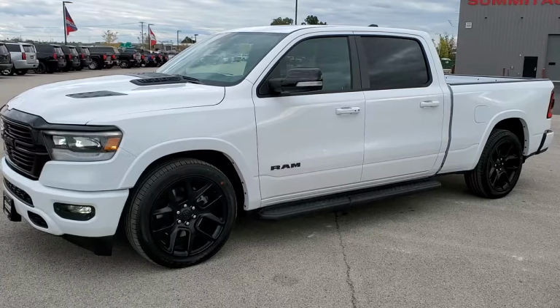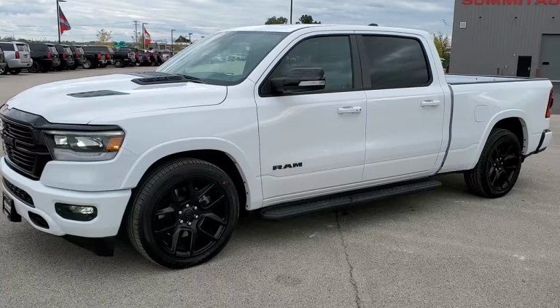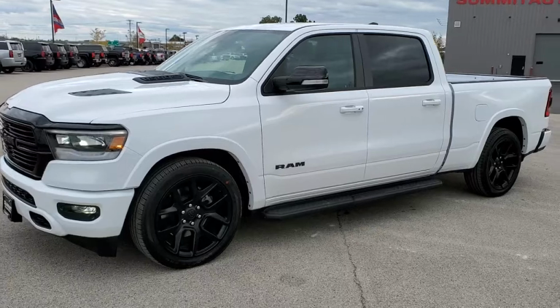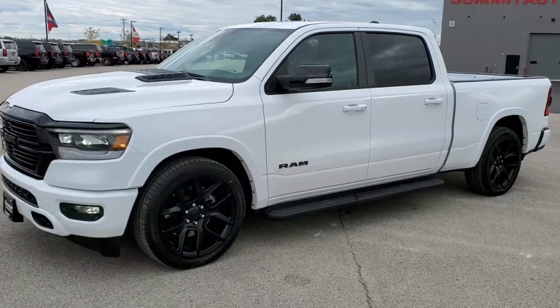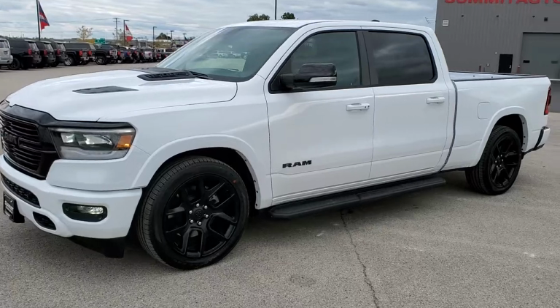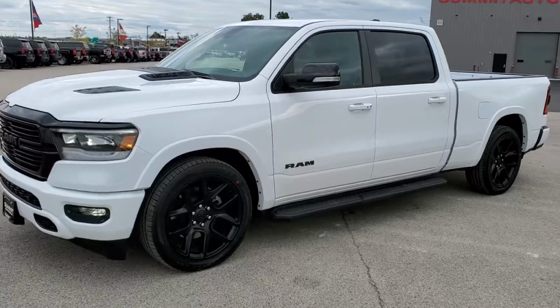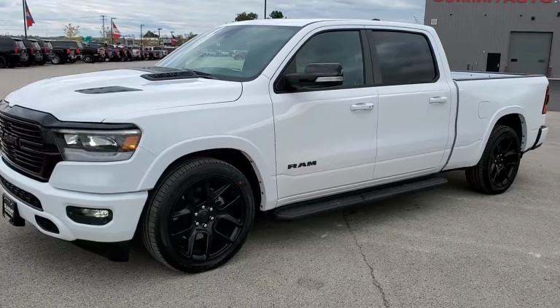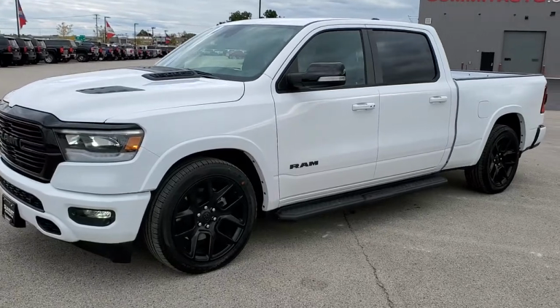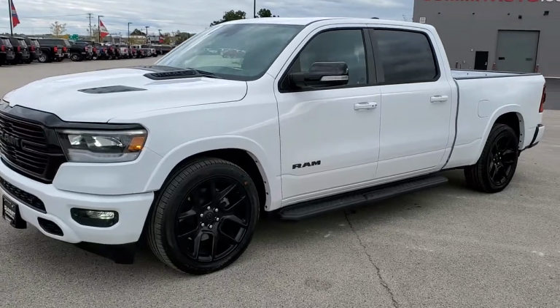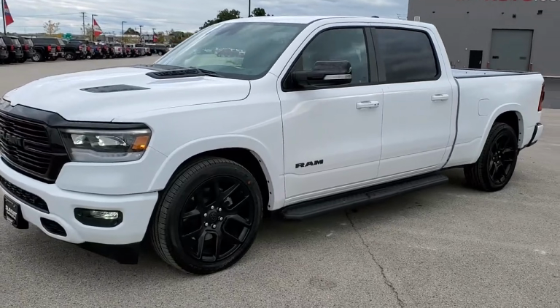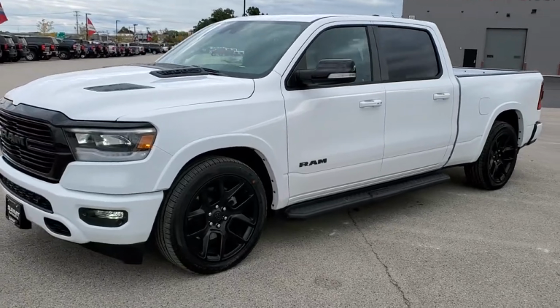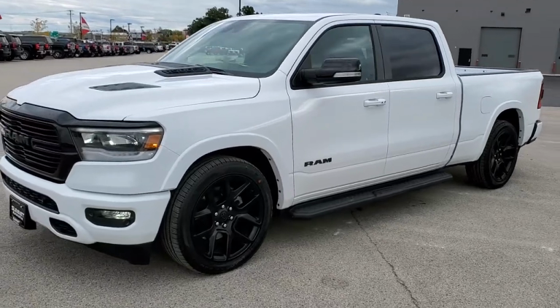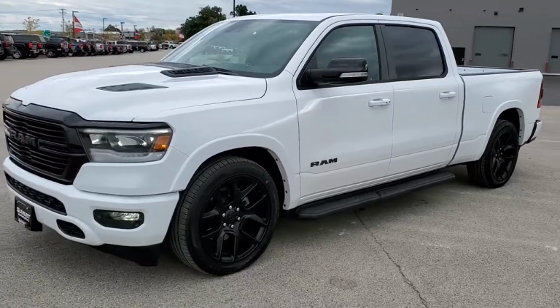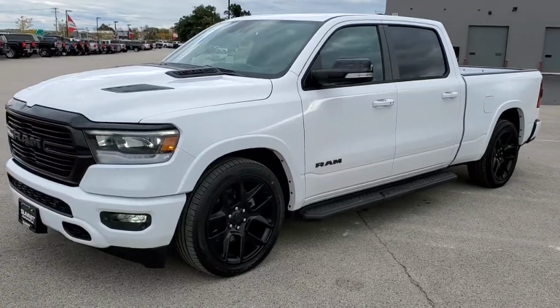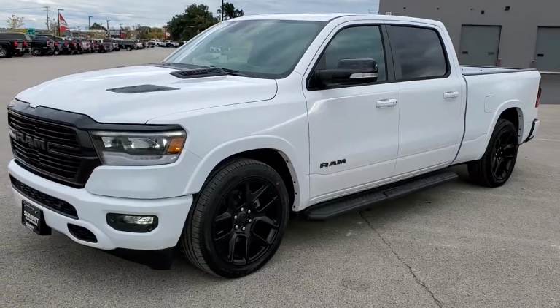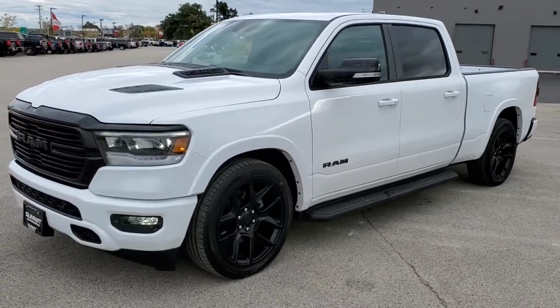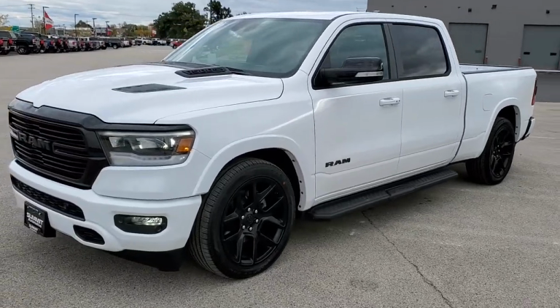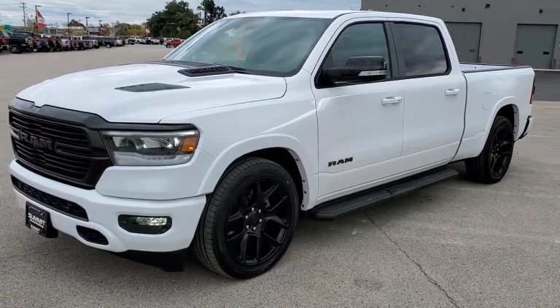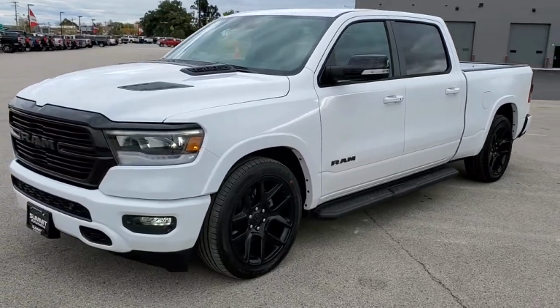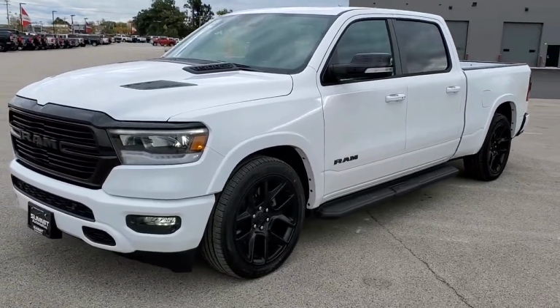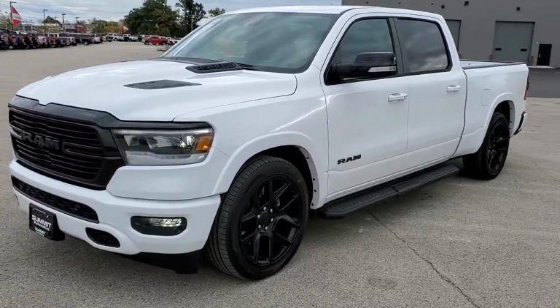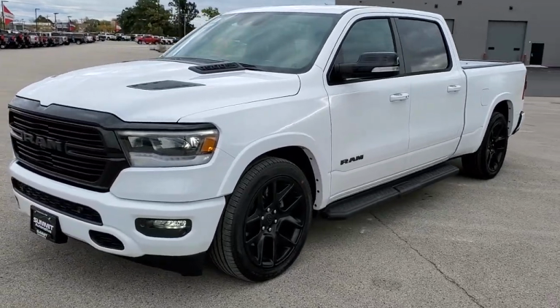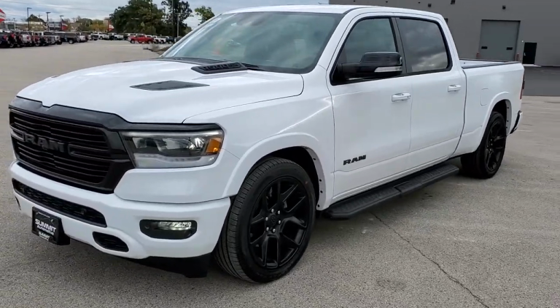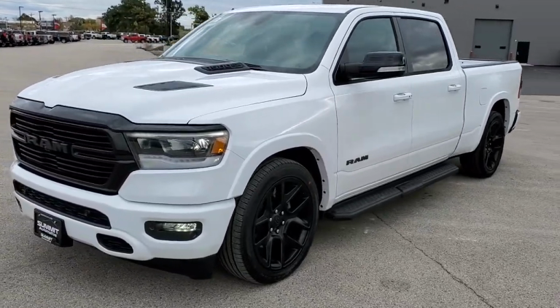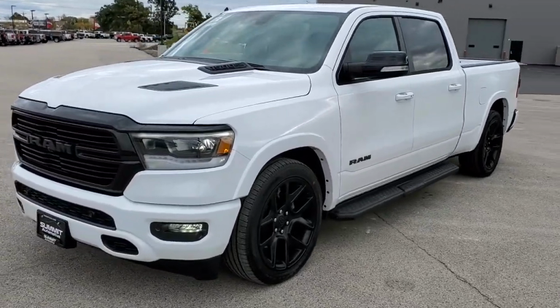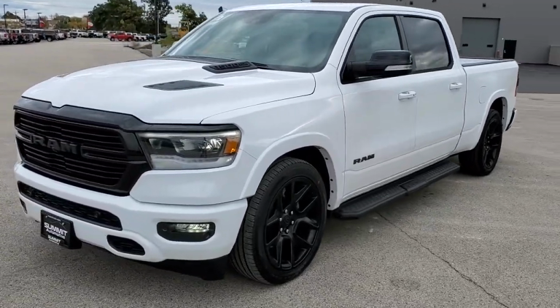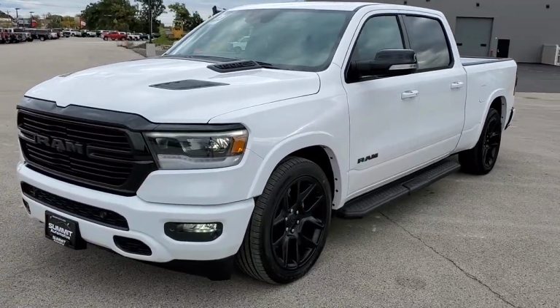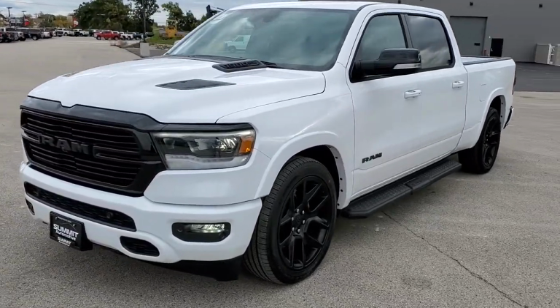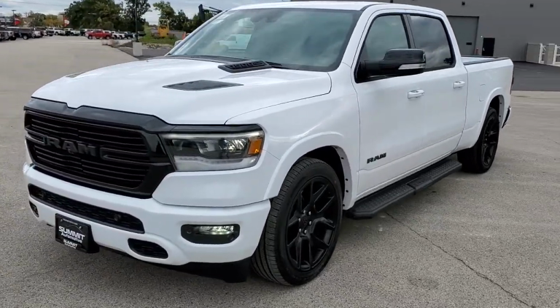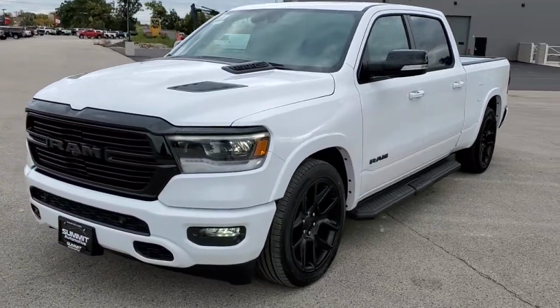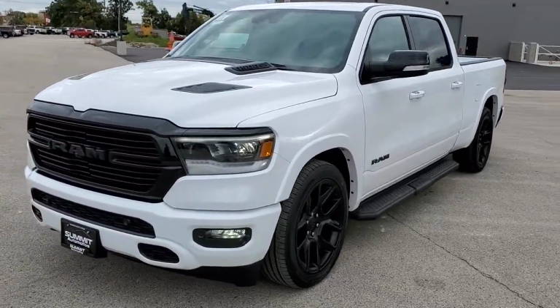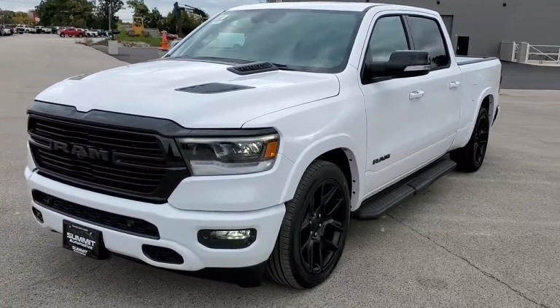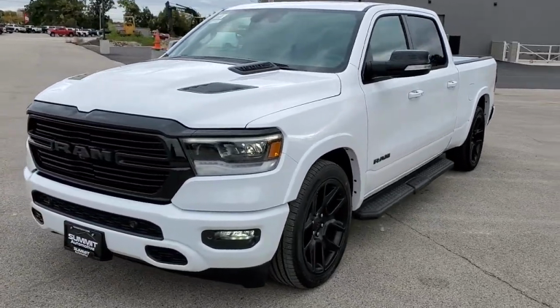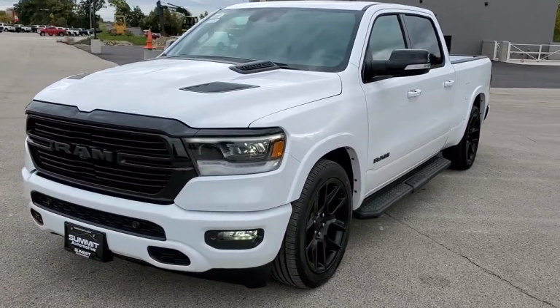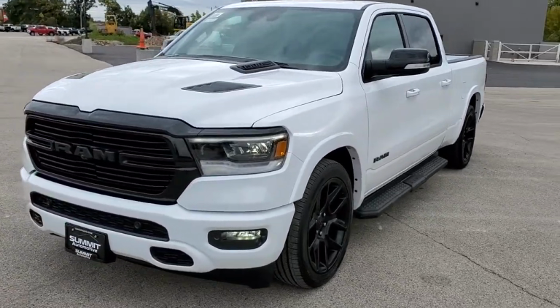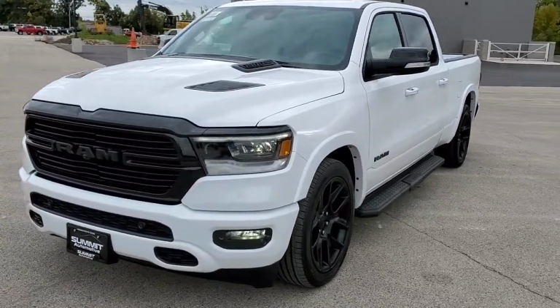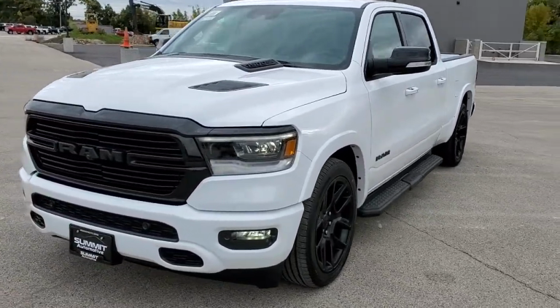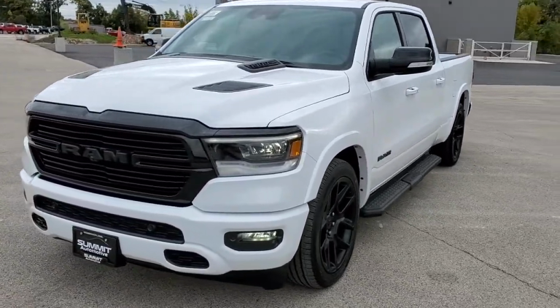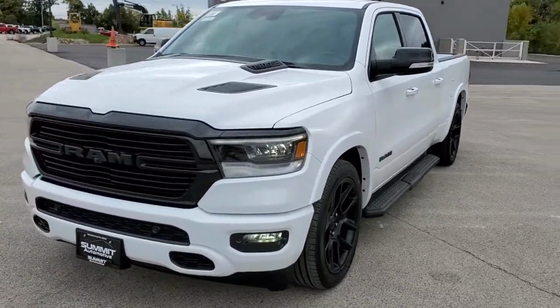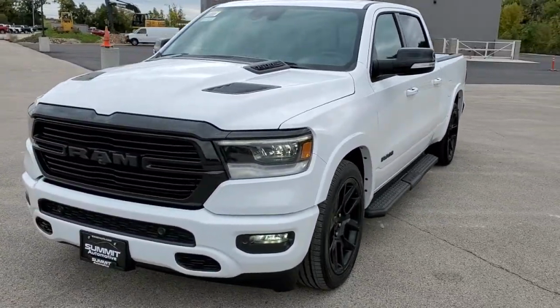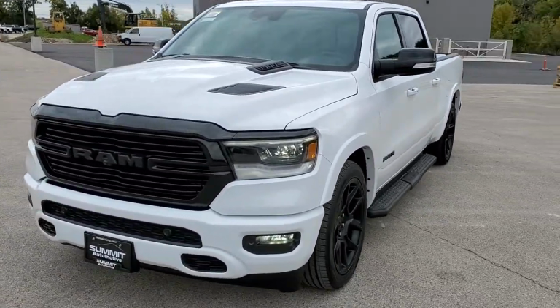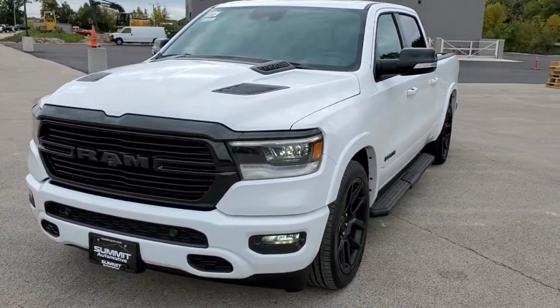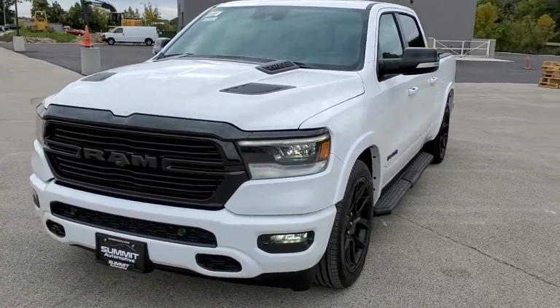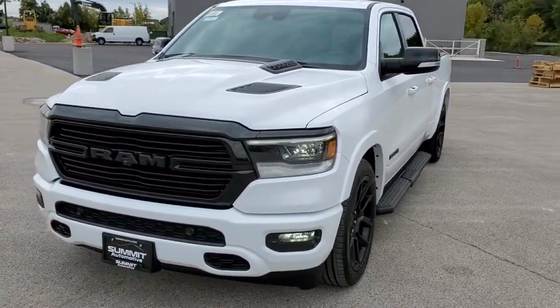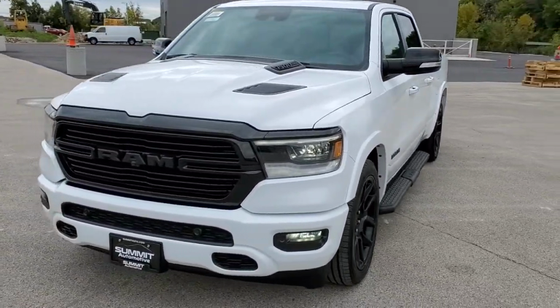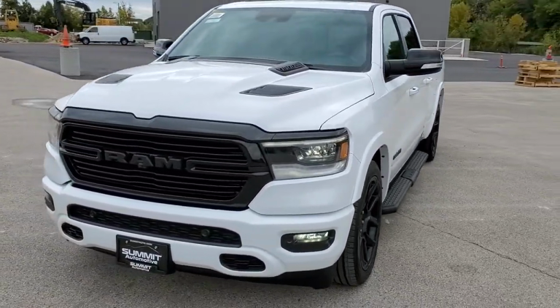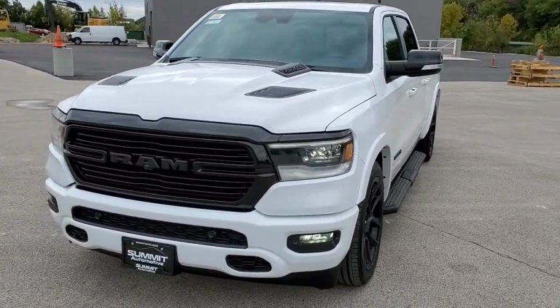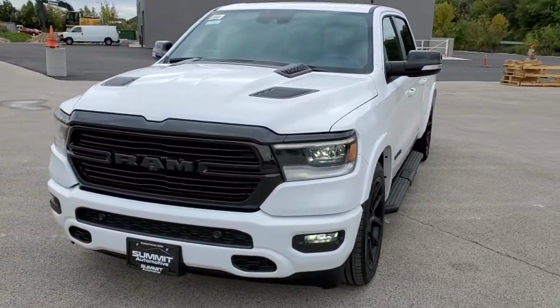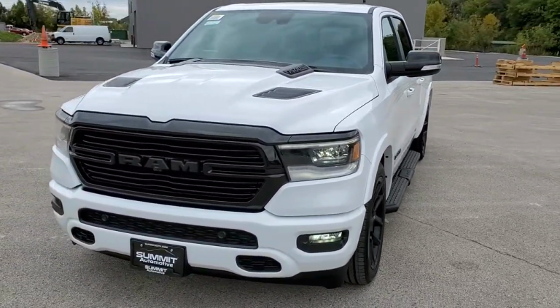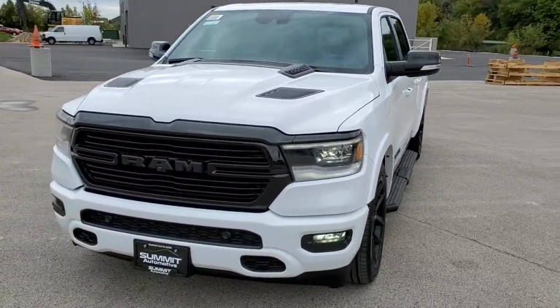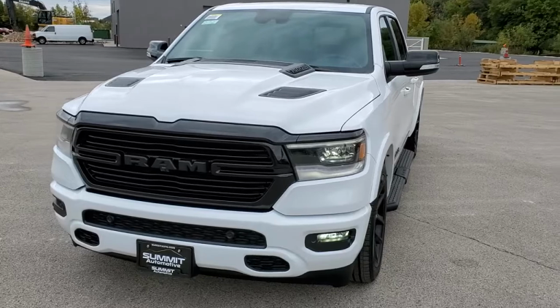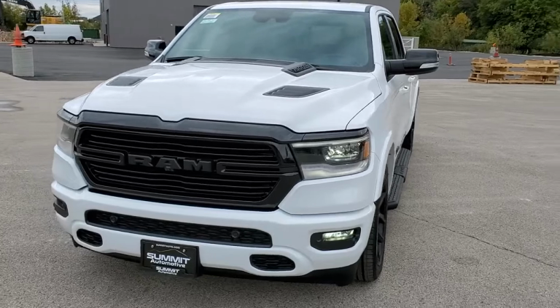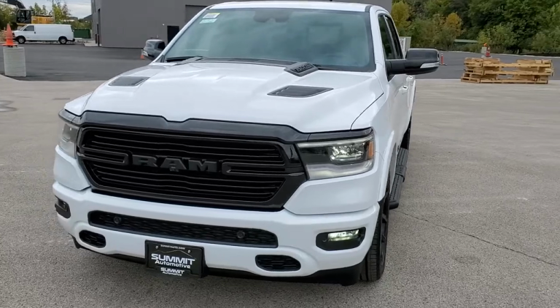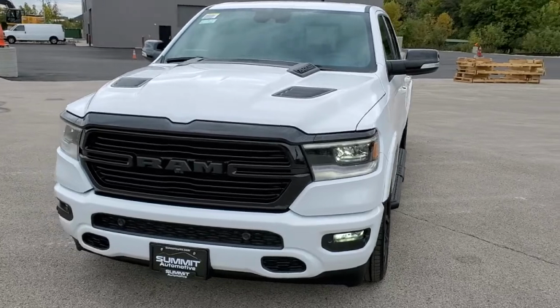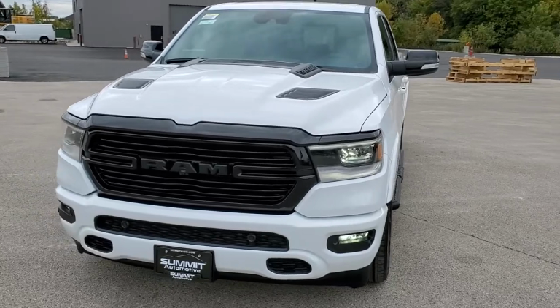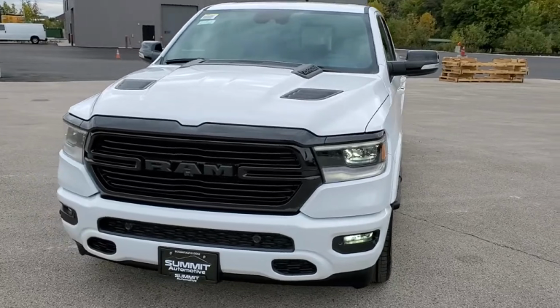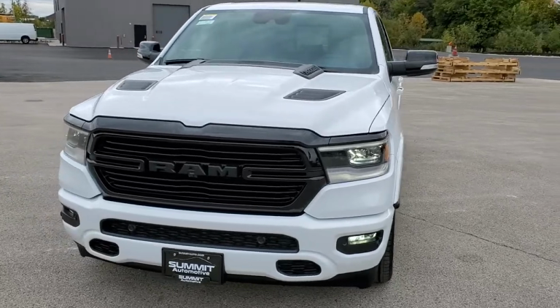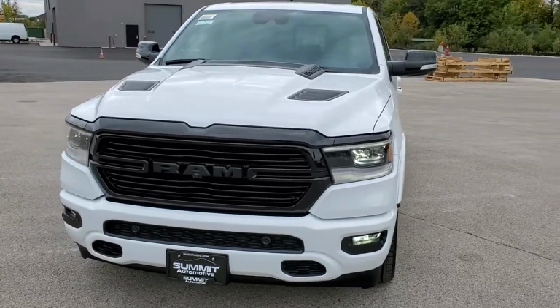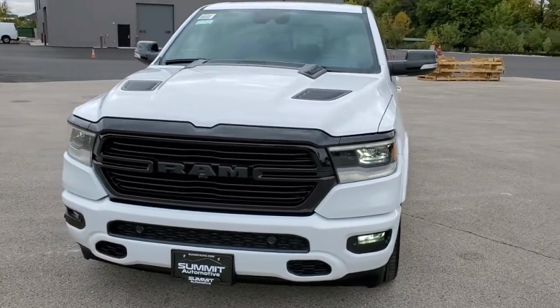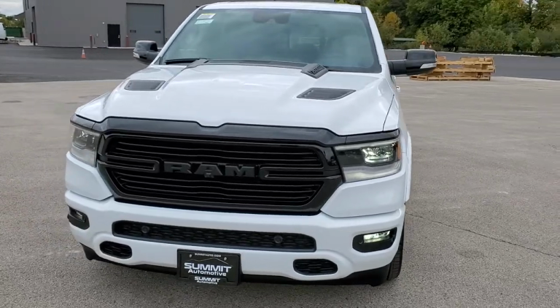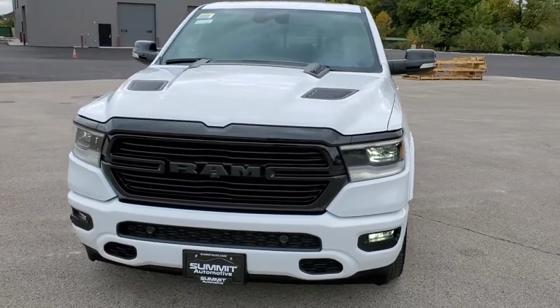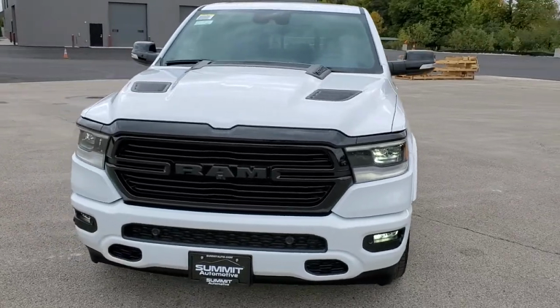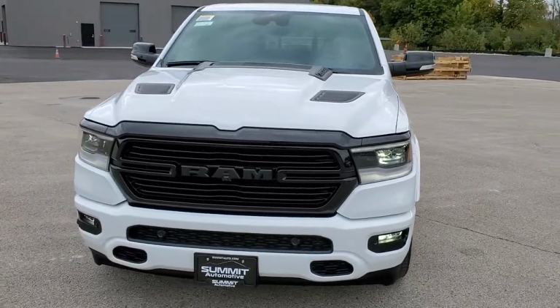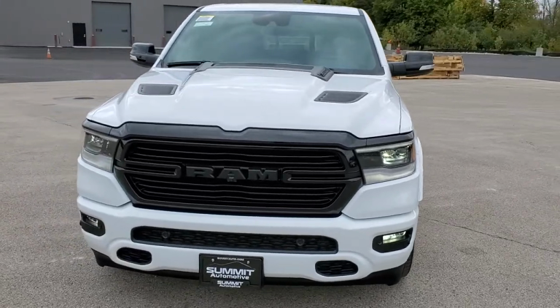Hi, this is Brett with Summit Auto in Fond du Lac, Wisconsin, your new and used Ram and Ram 1500 headquarters.